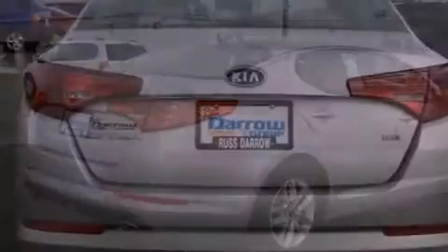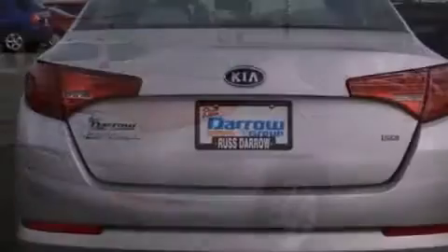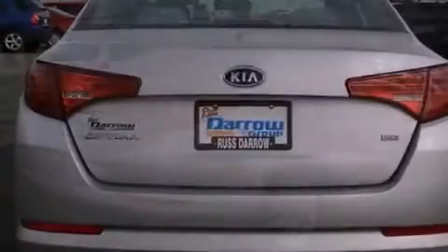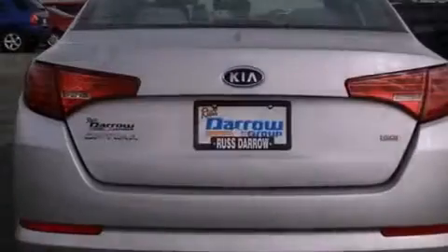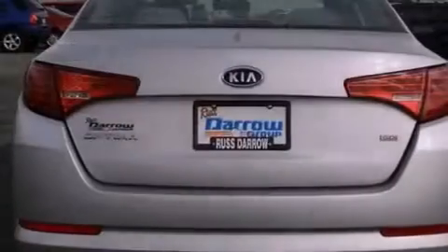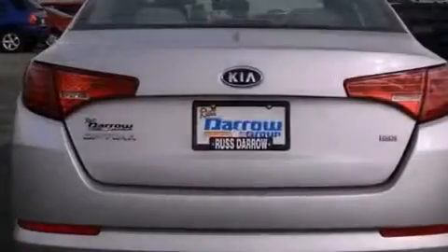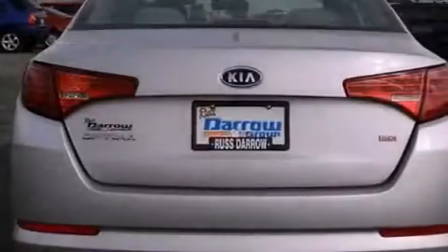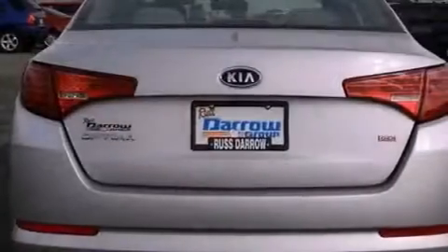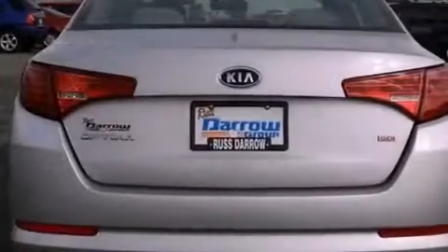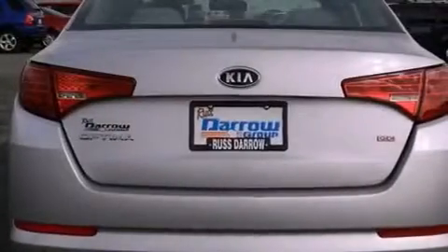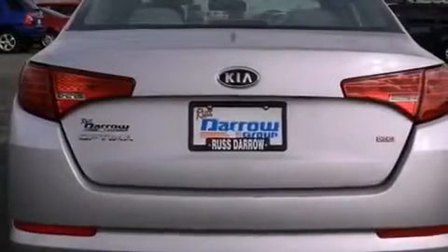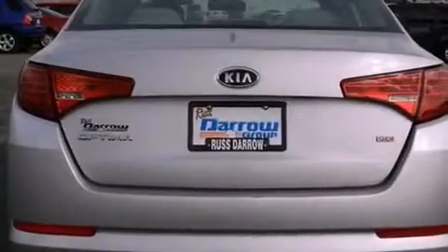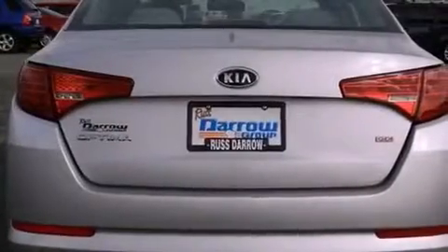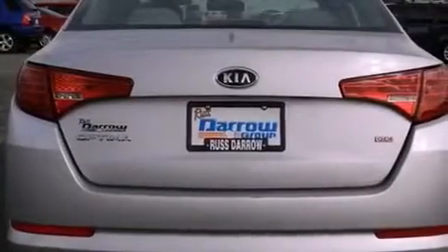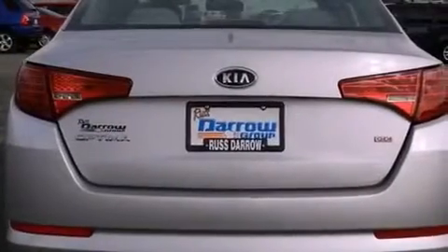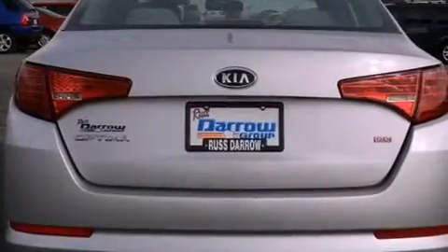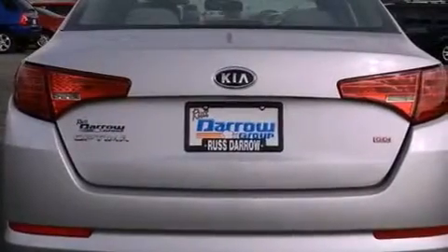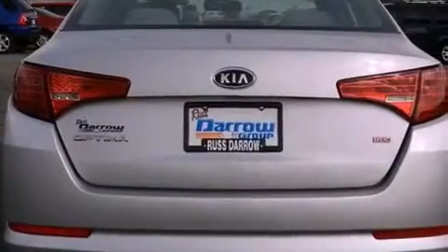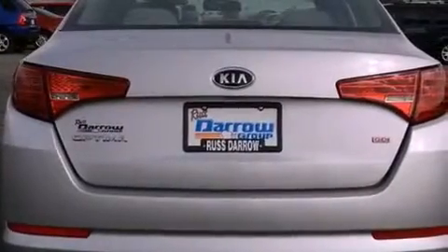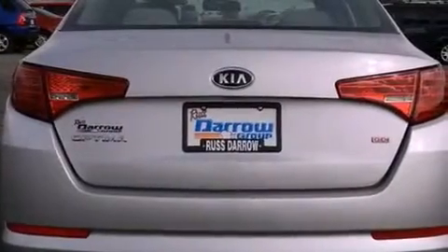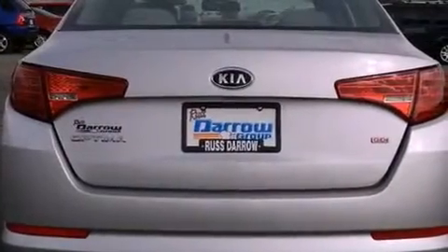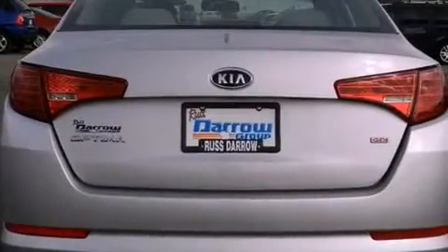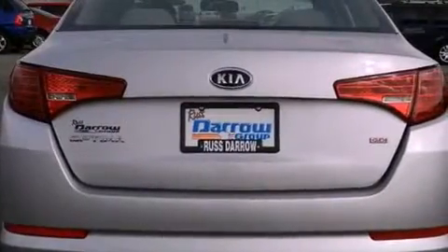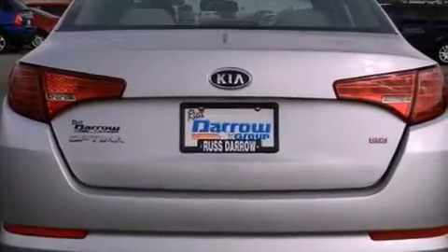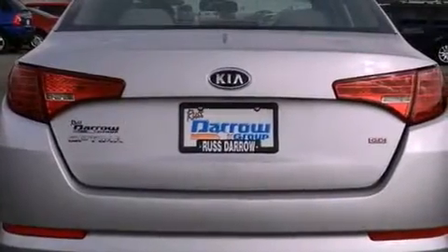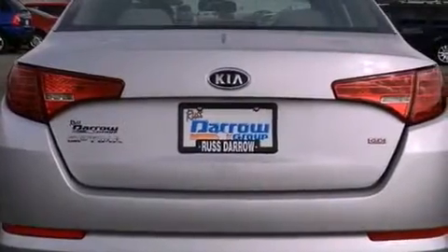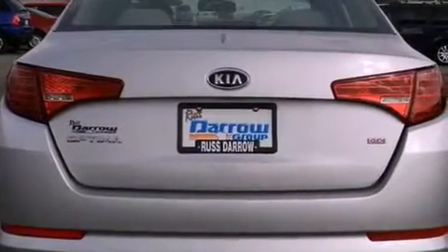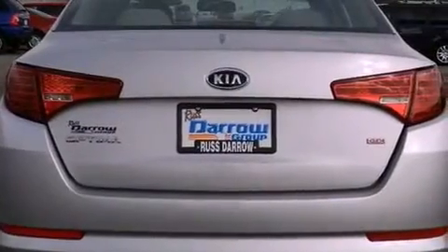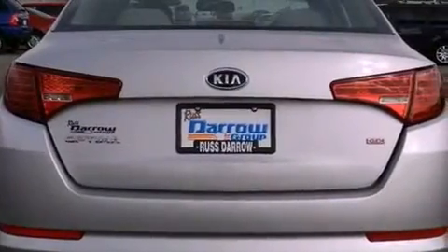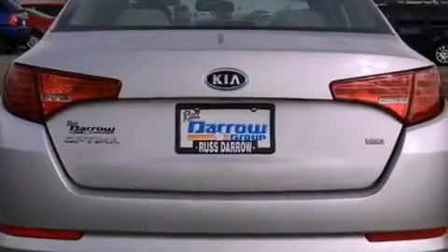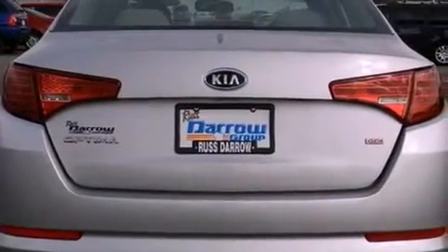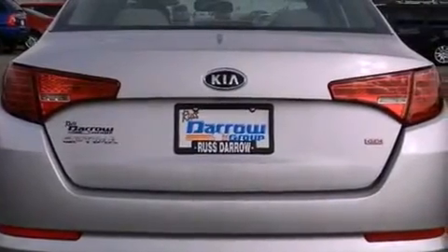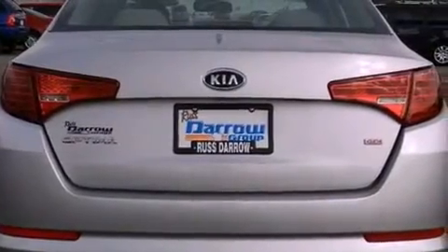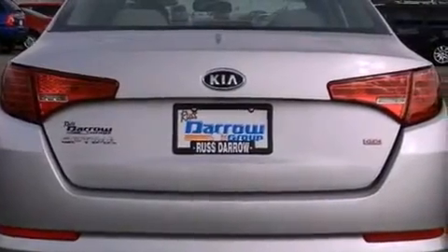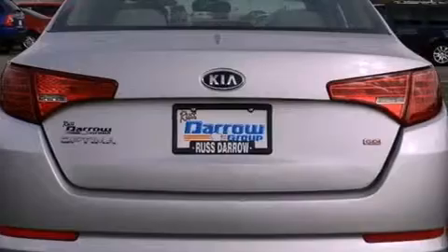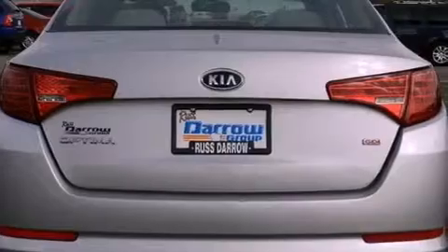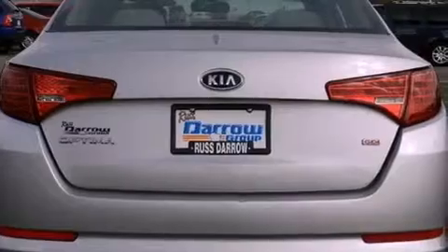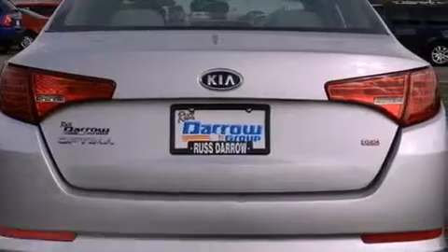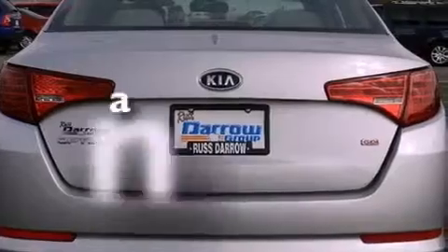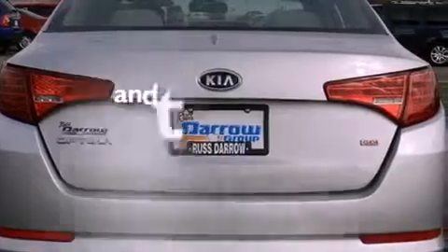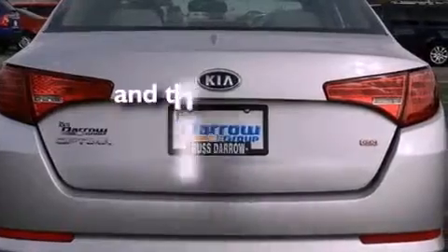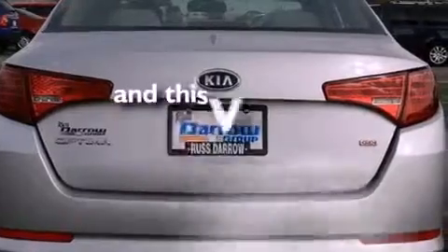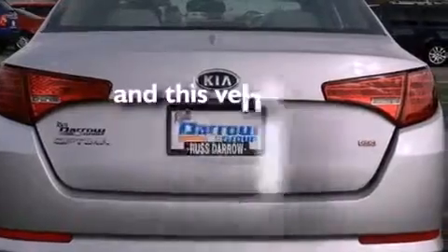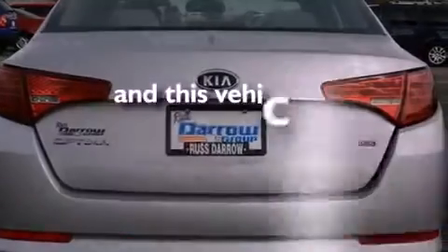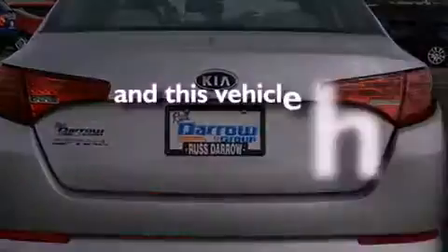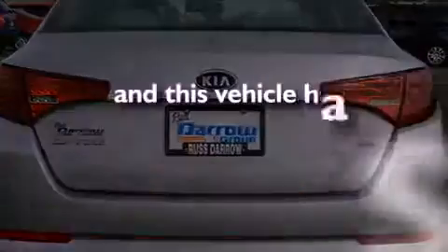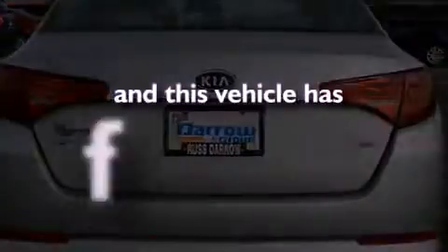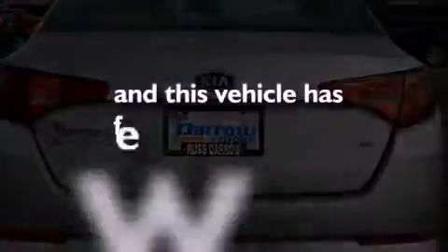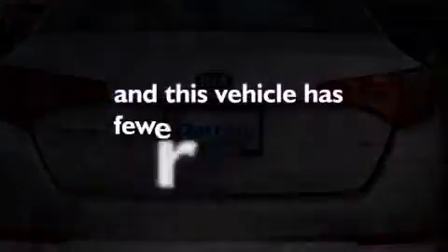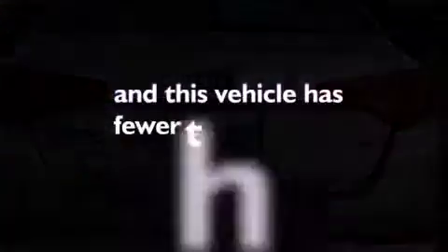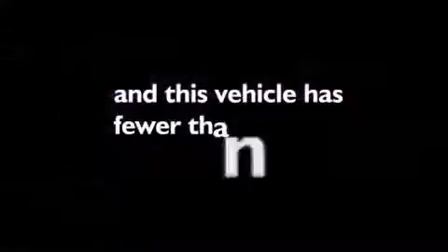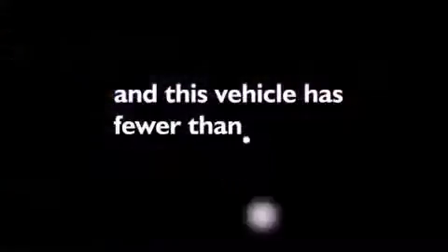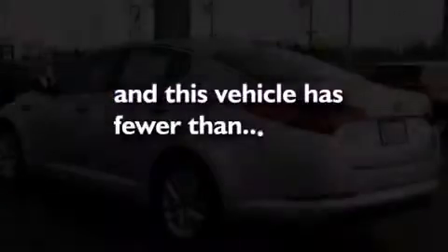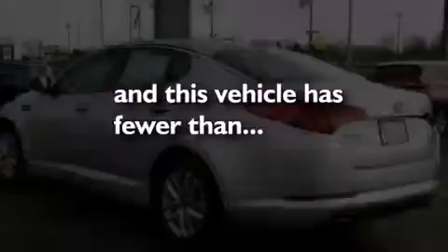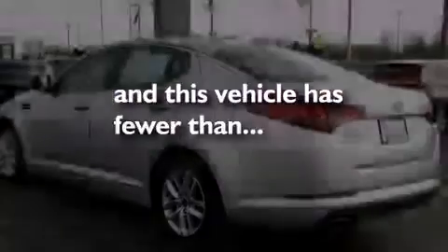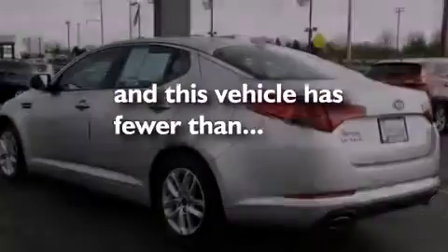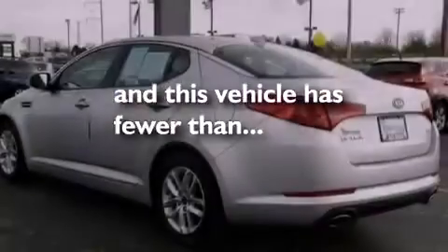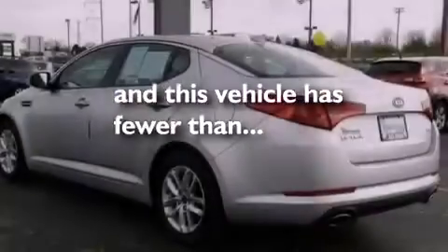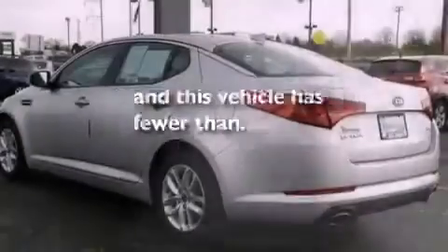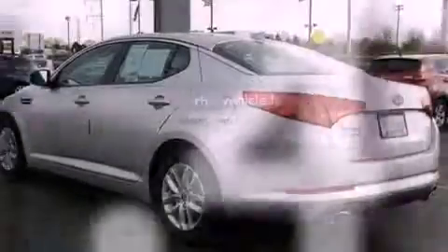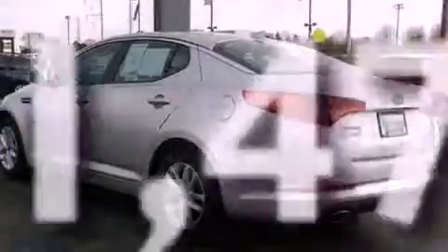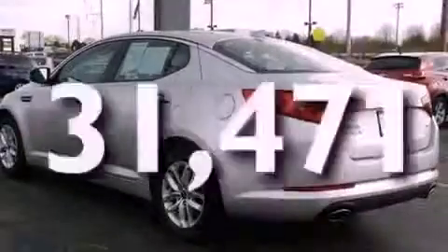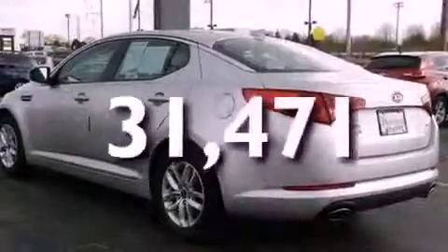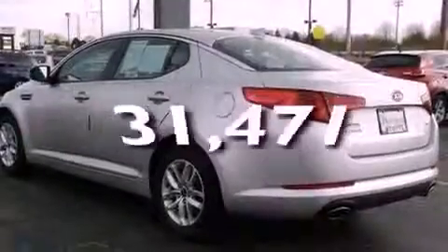An anti-lock braking system, side curtain airbags, and this vehicle has fewer than 32,000 miles on the odometer.